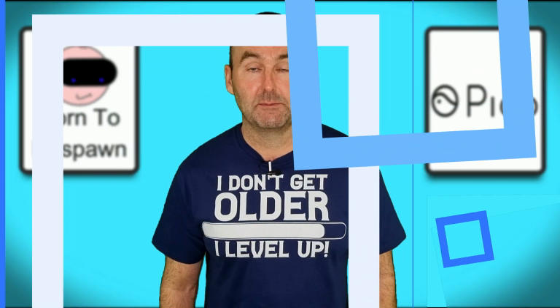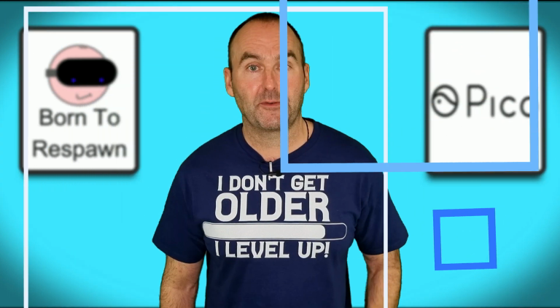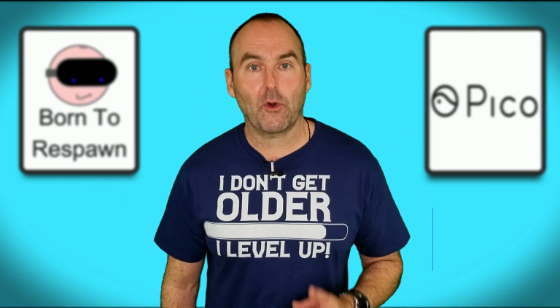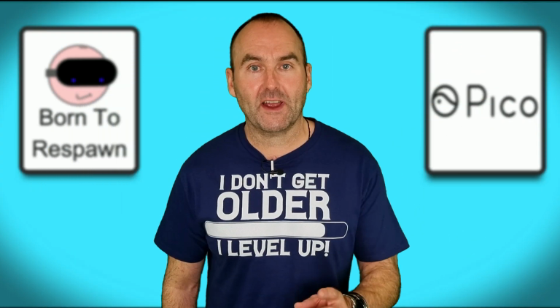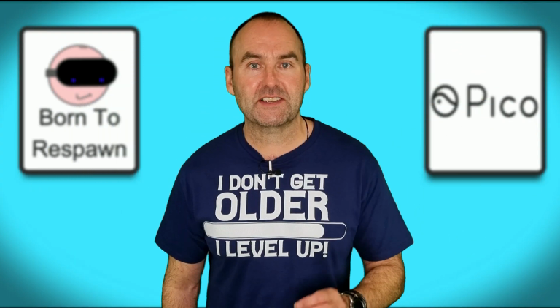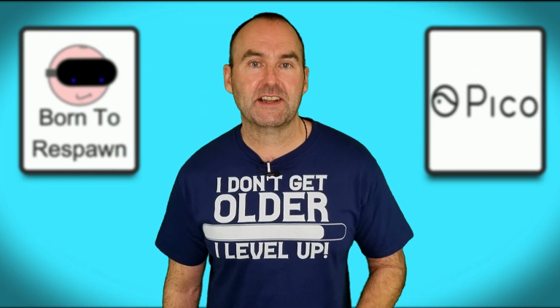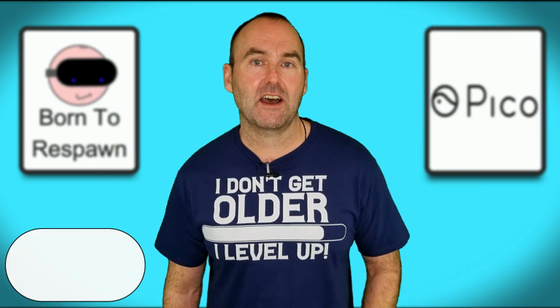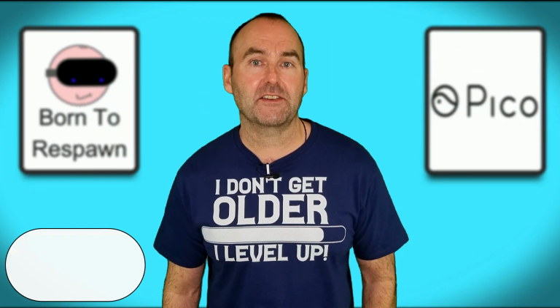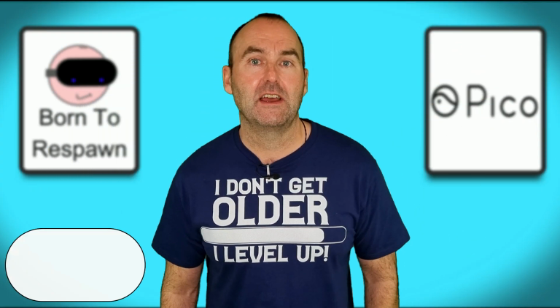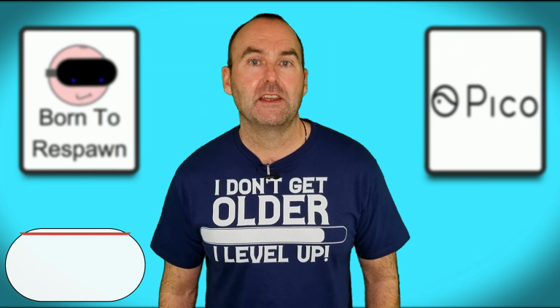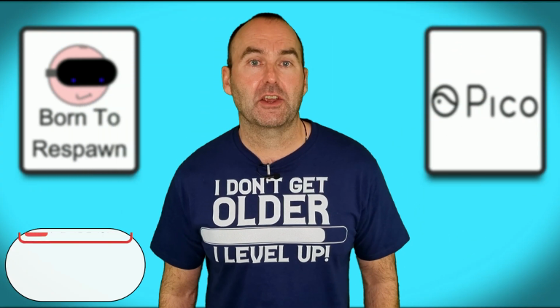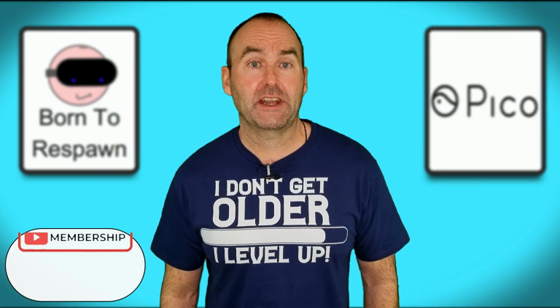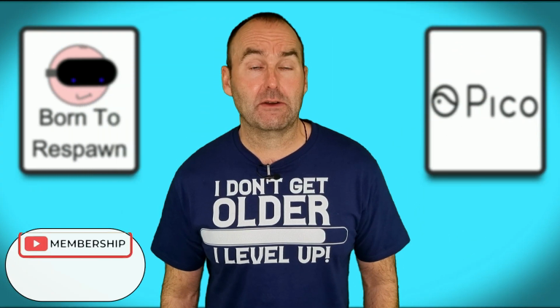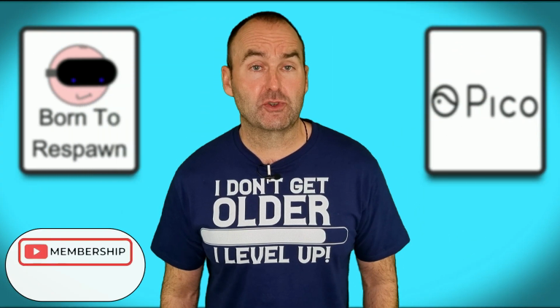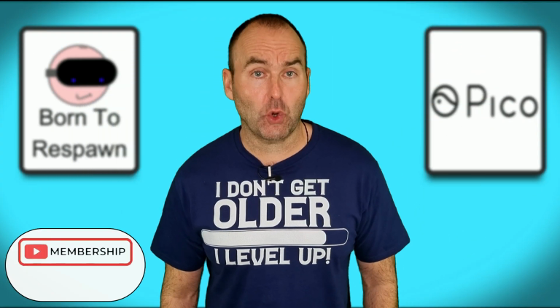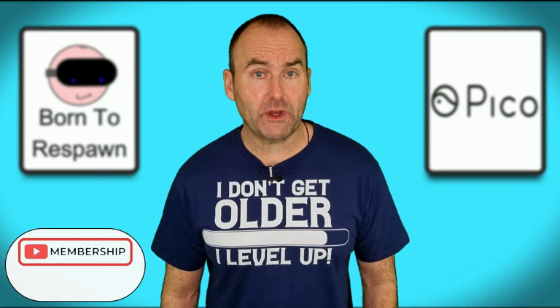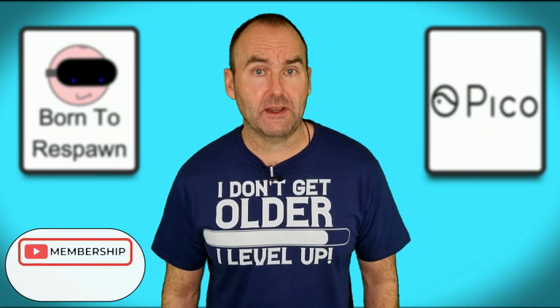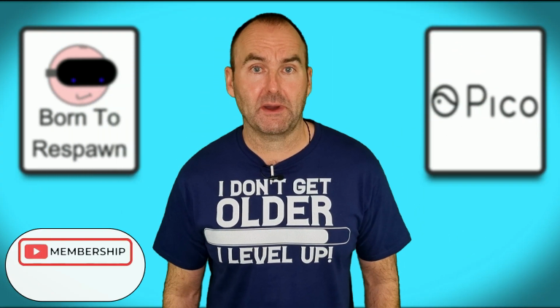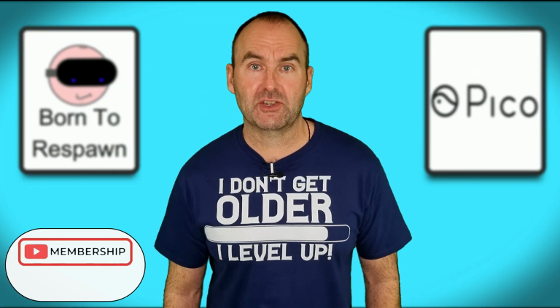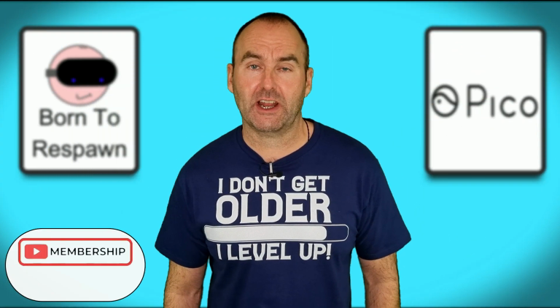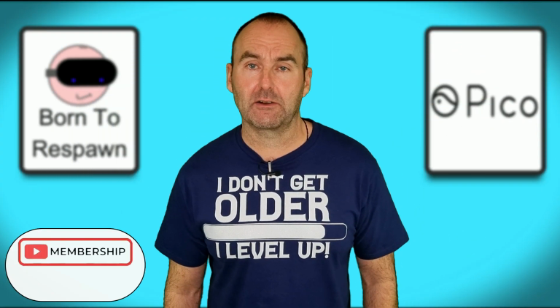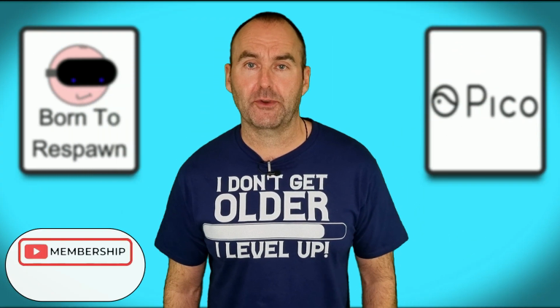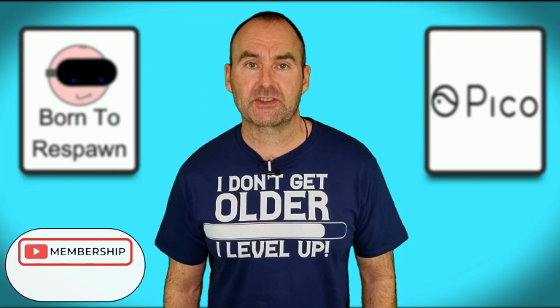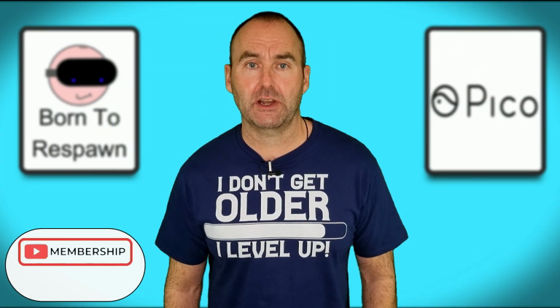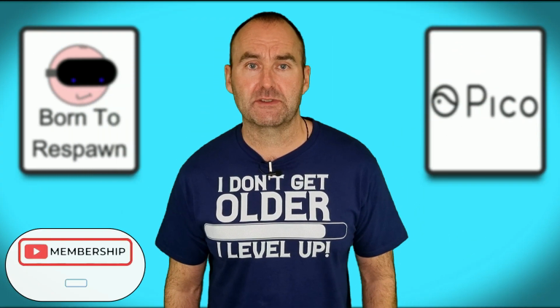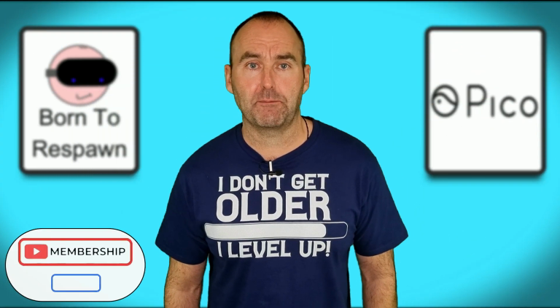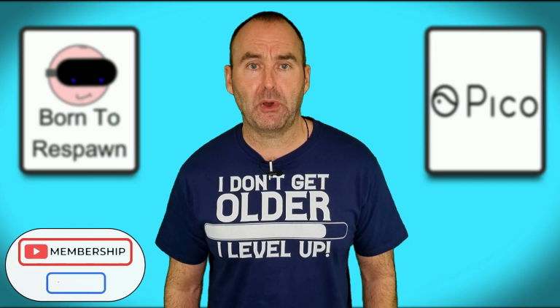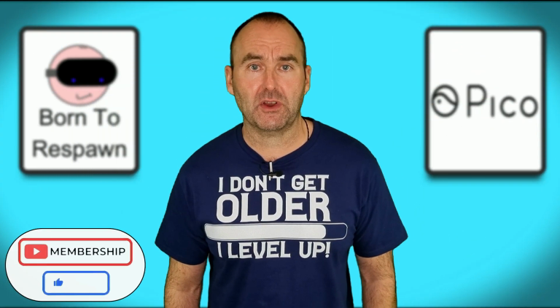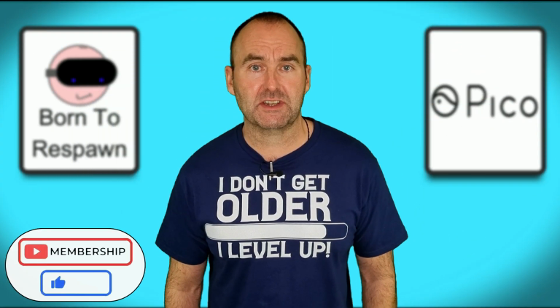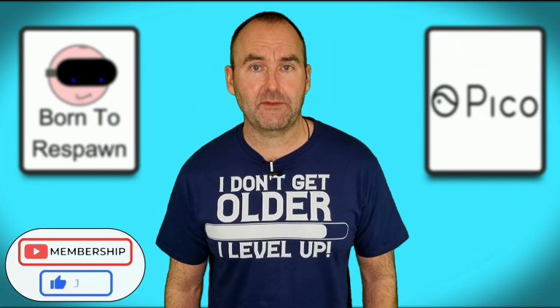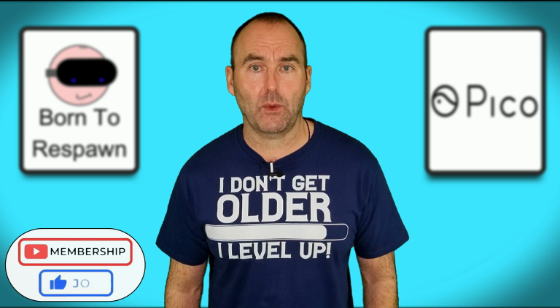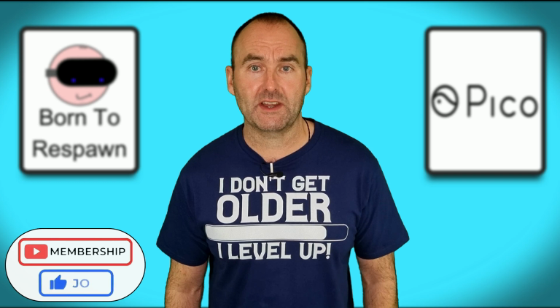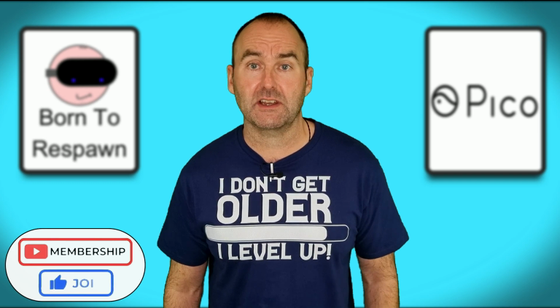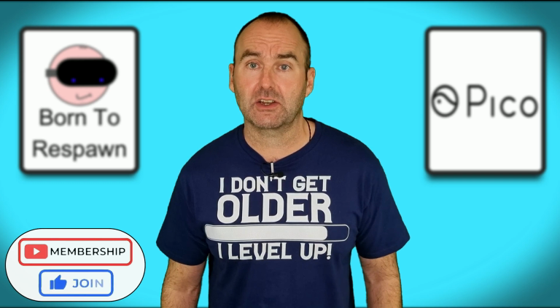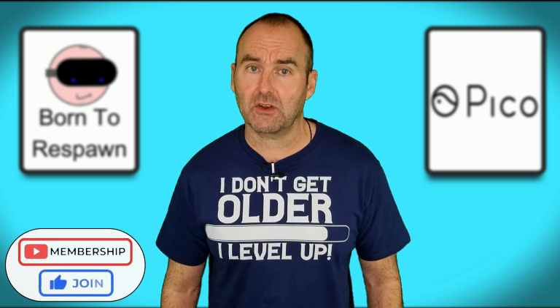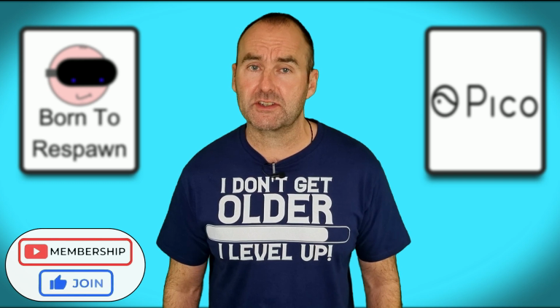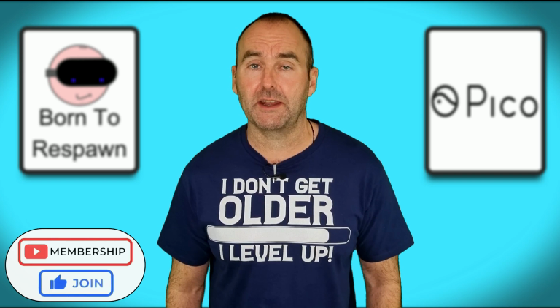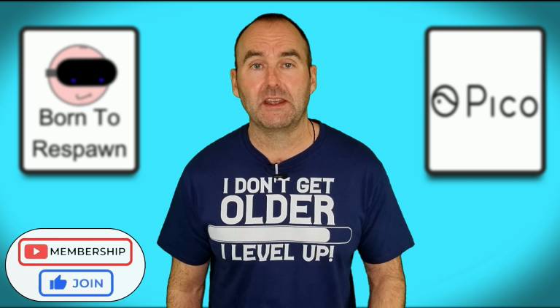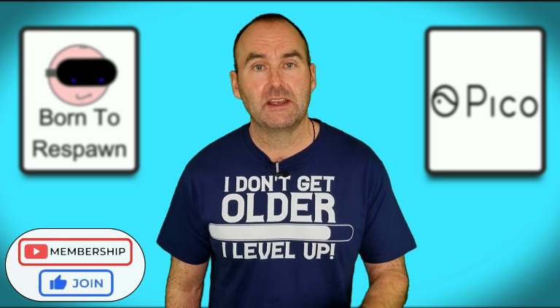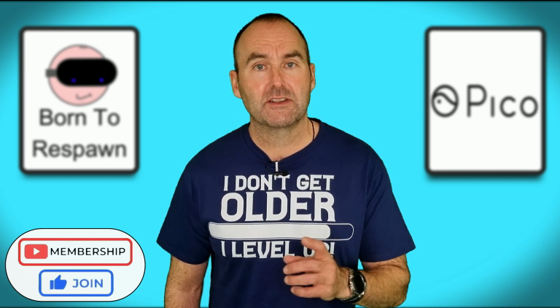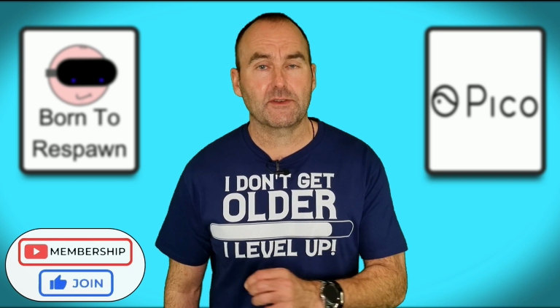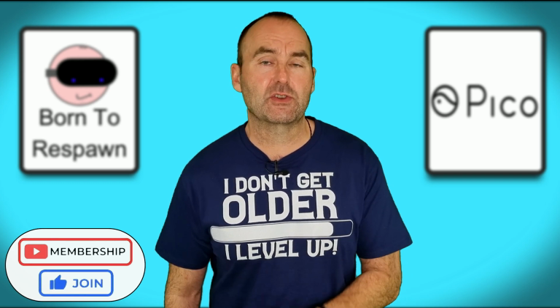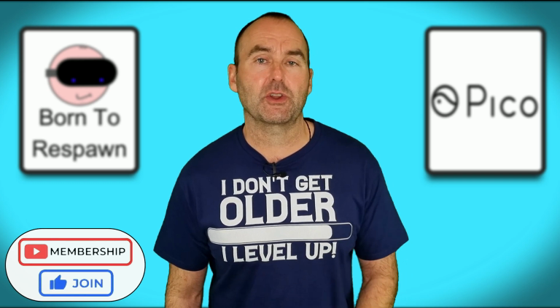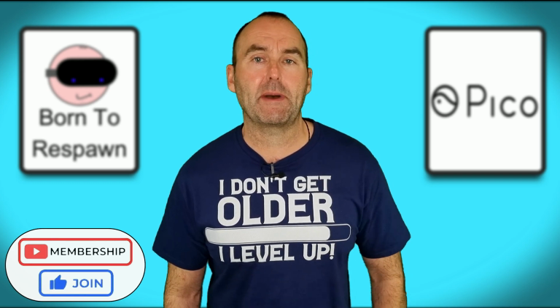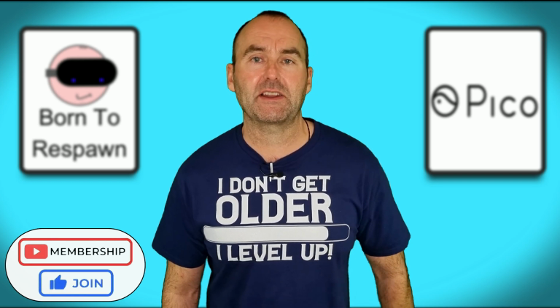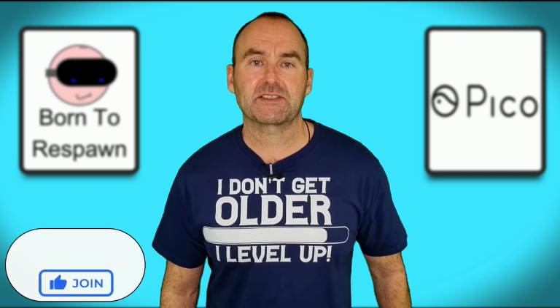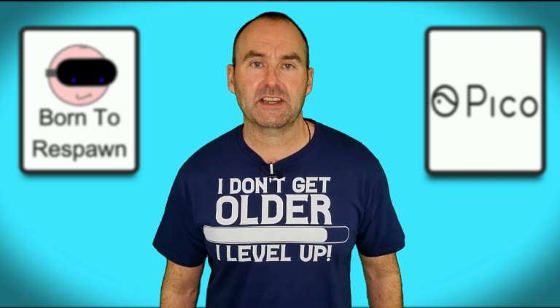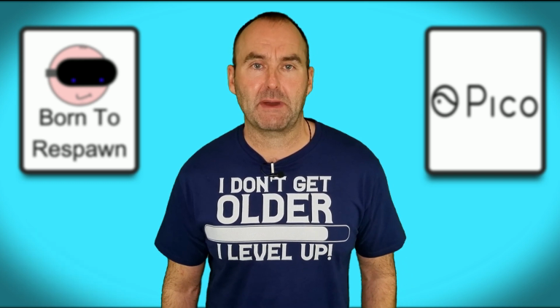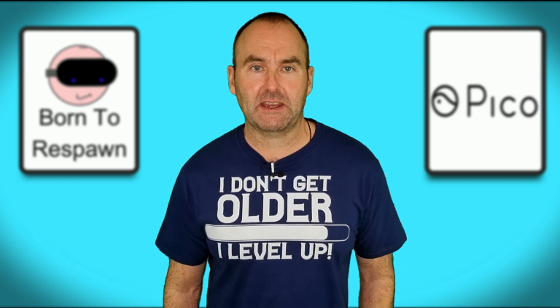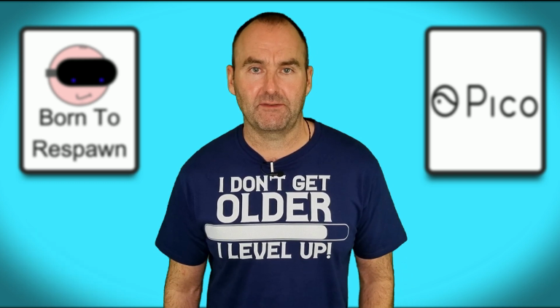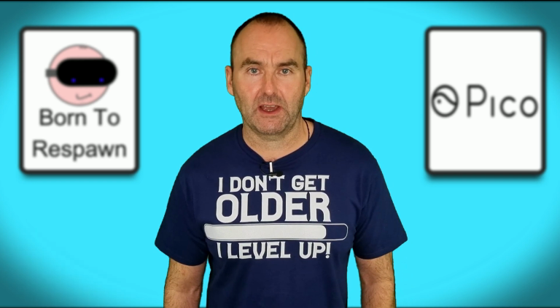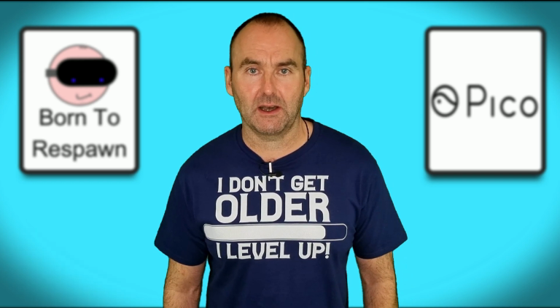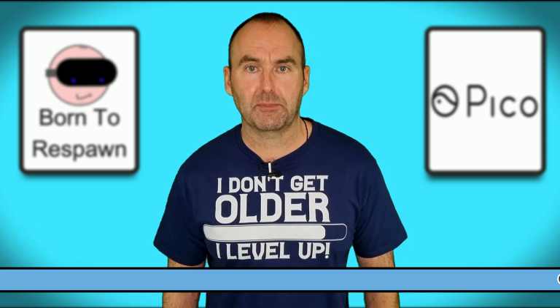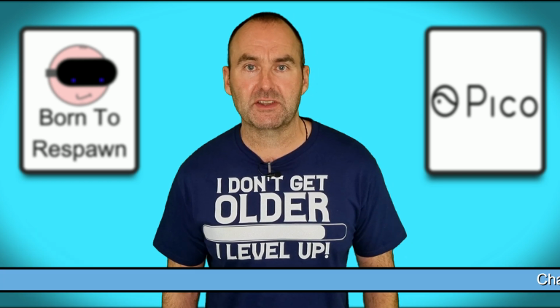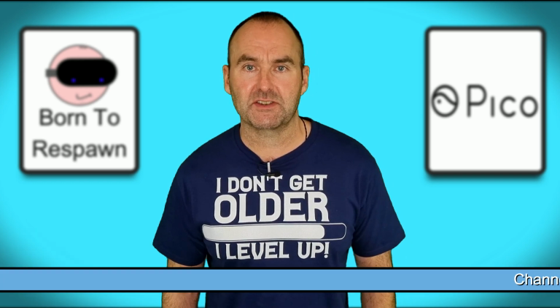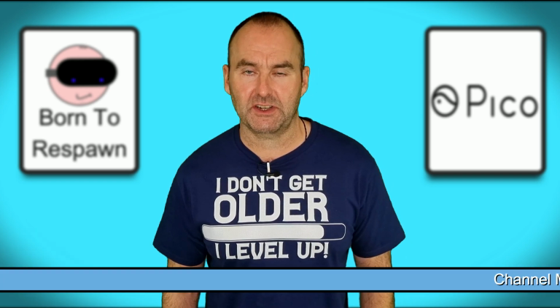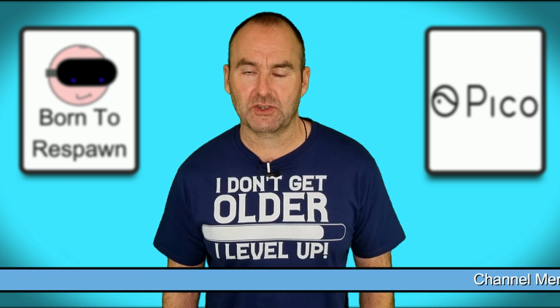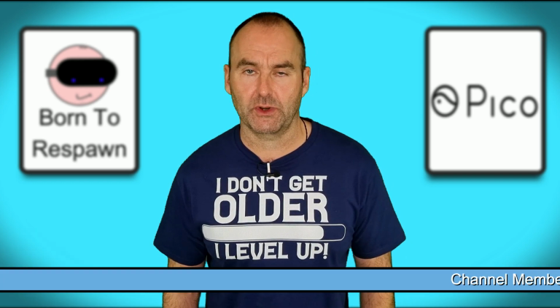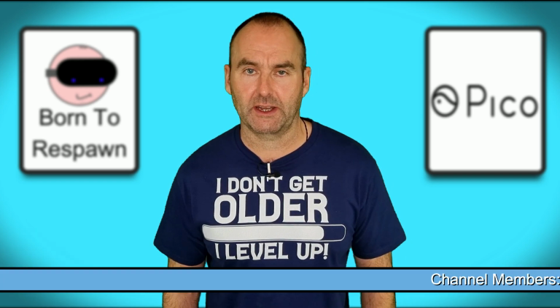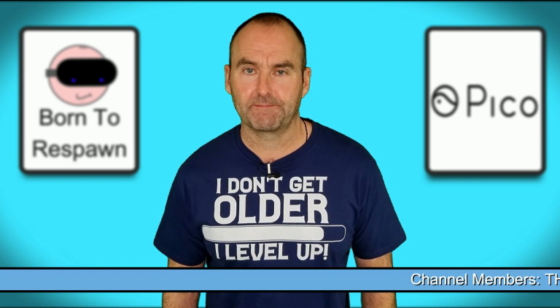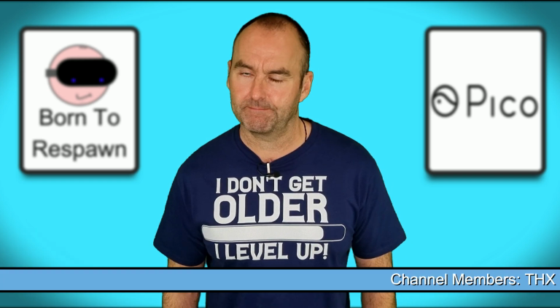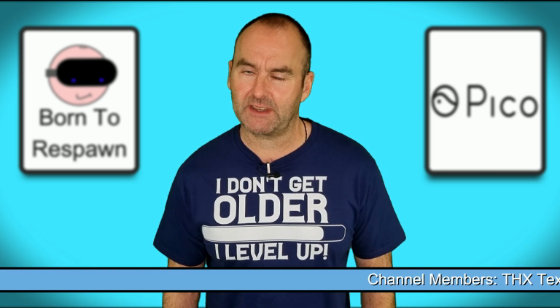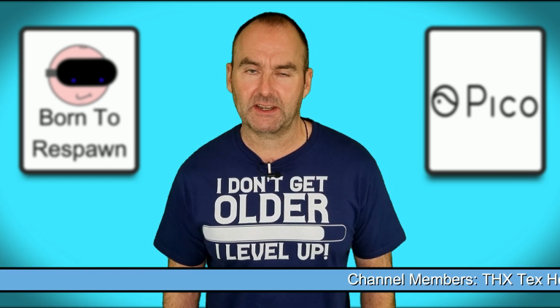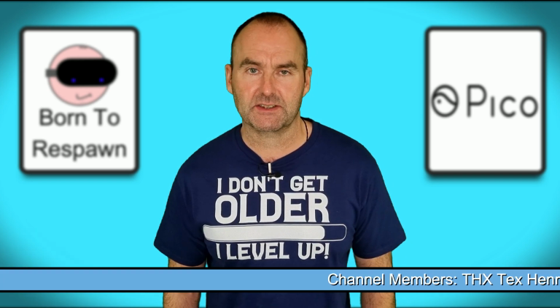Before I start, you can now join my channel for exclusive perks, giveaways and content. So if you've enjoyed the madness that is Mac in VR, please consider joining — thanks.